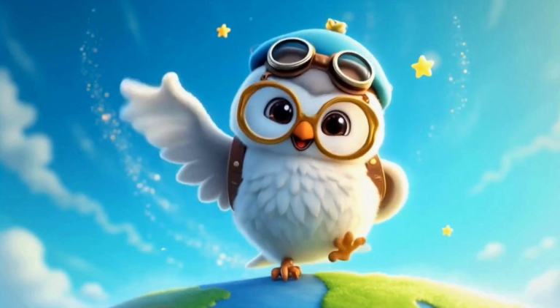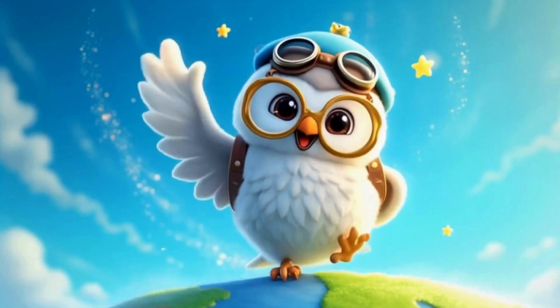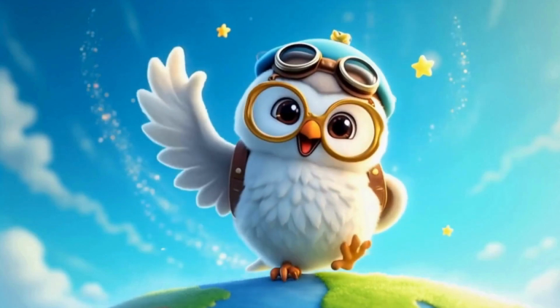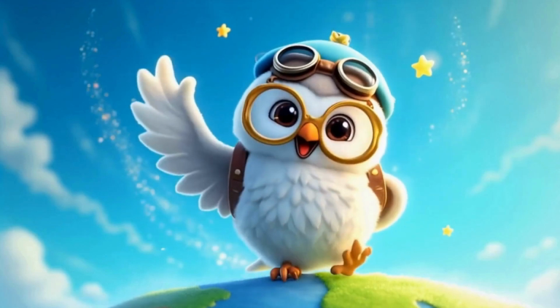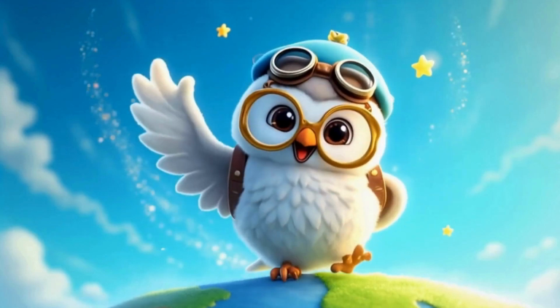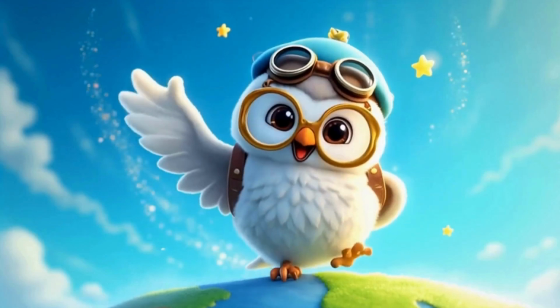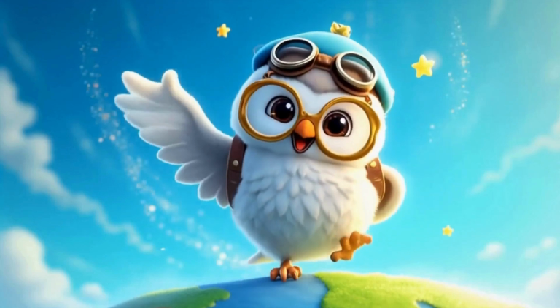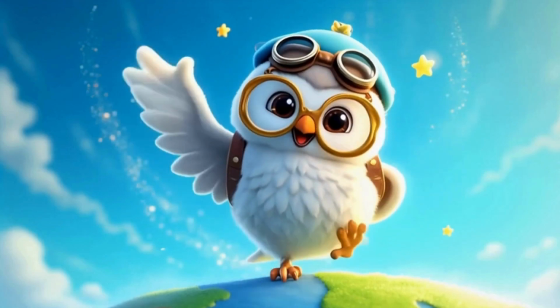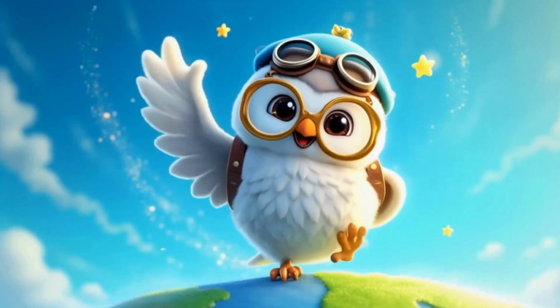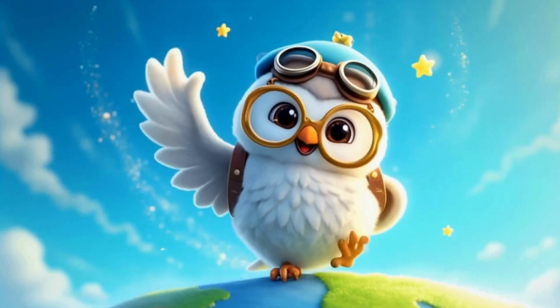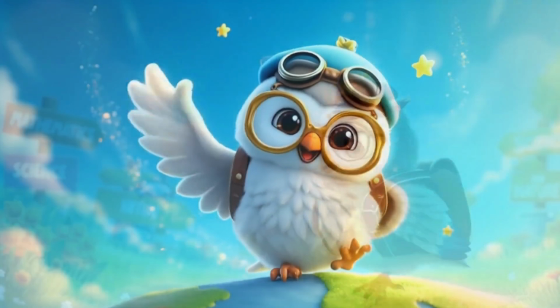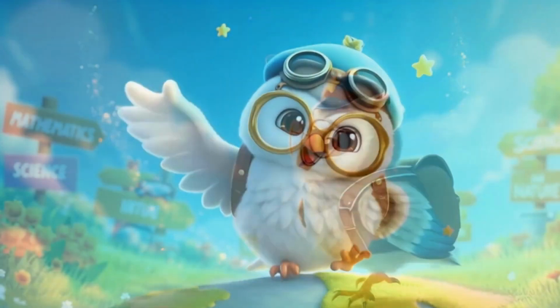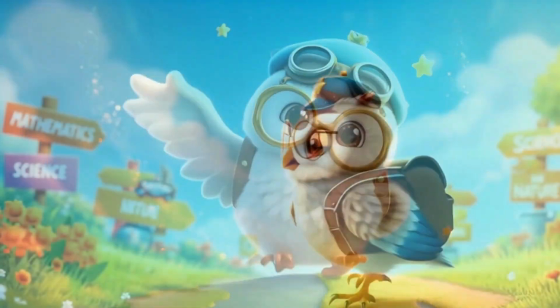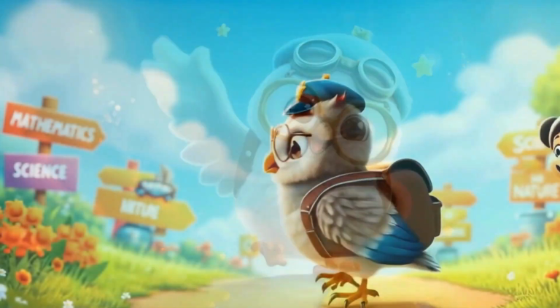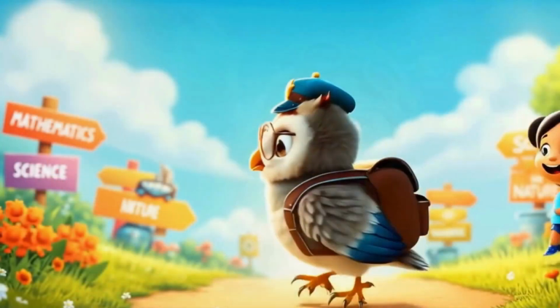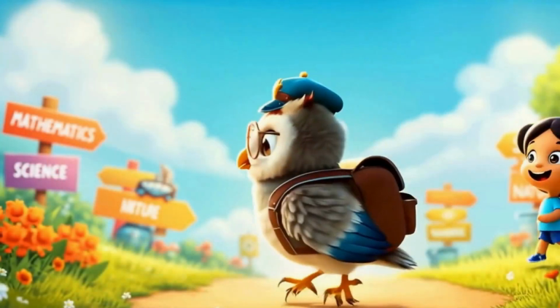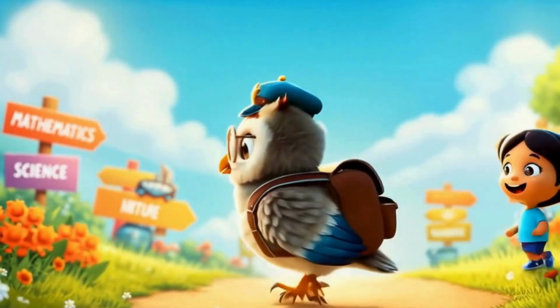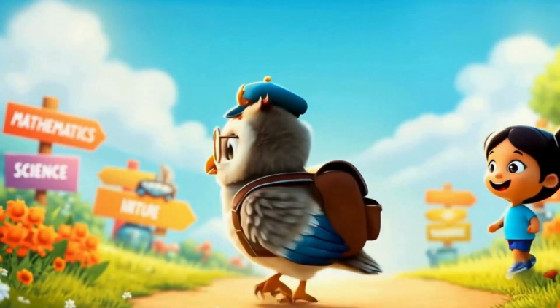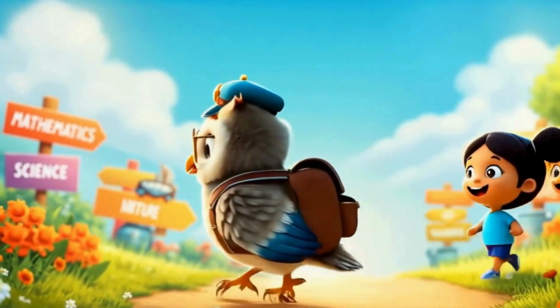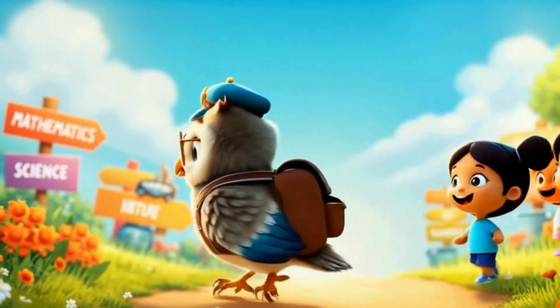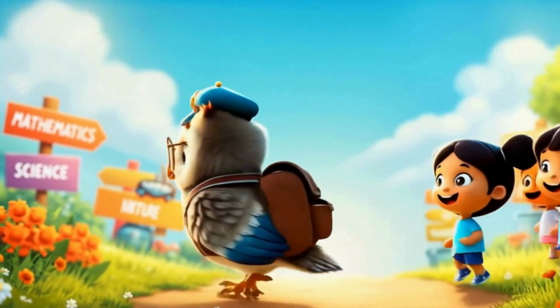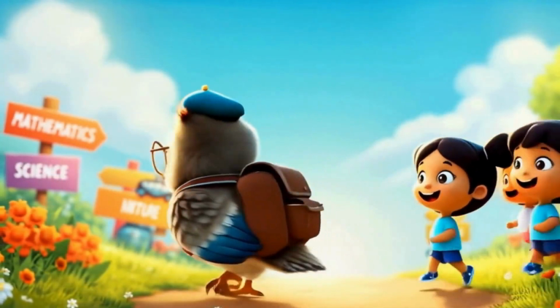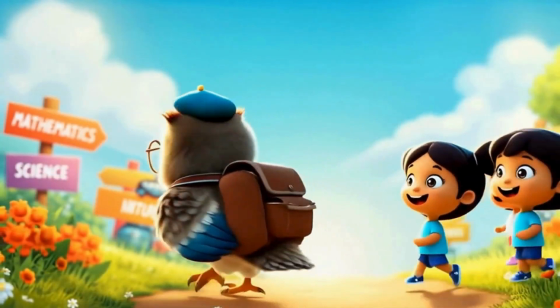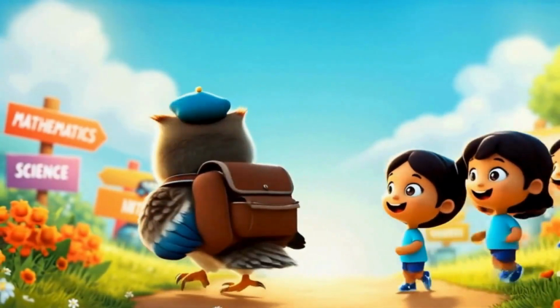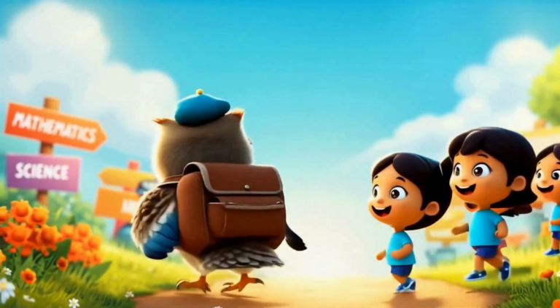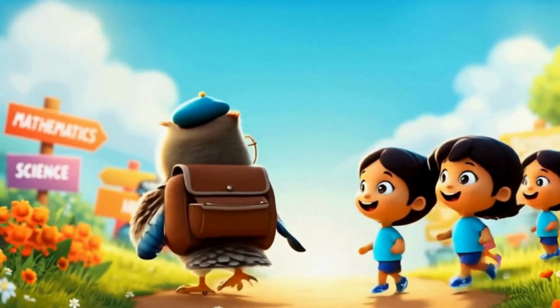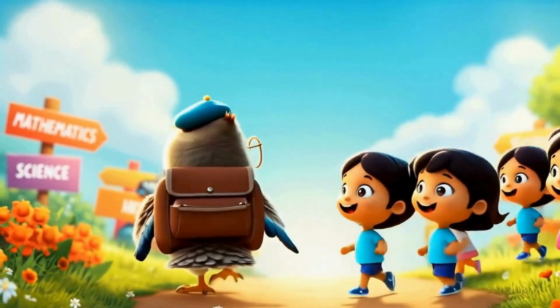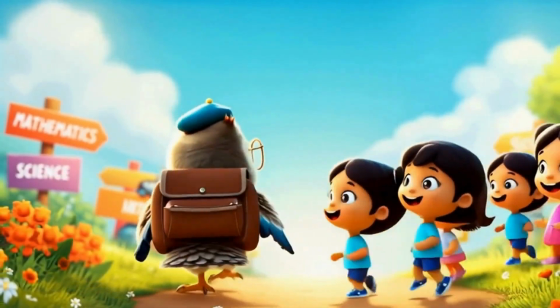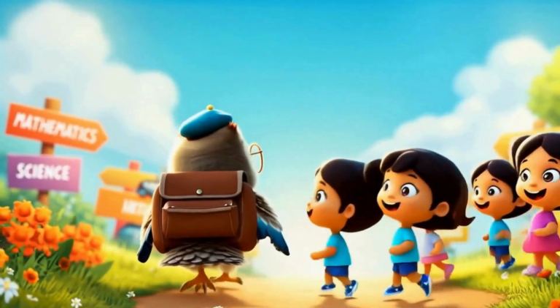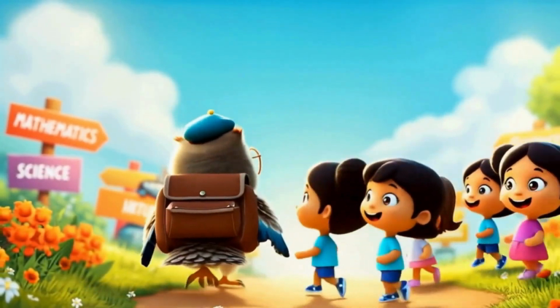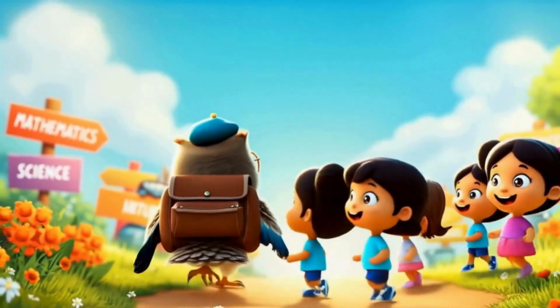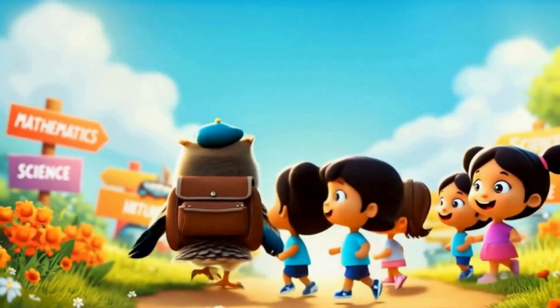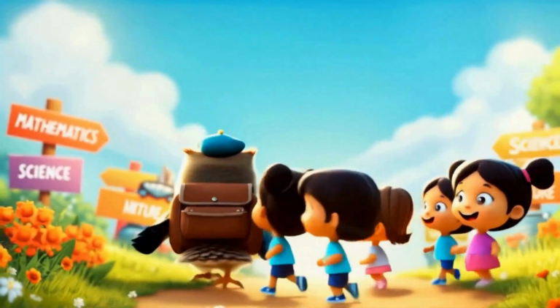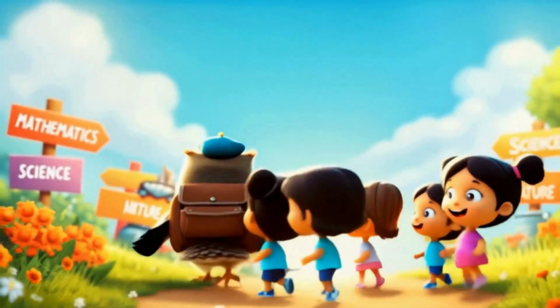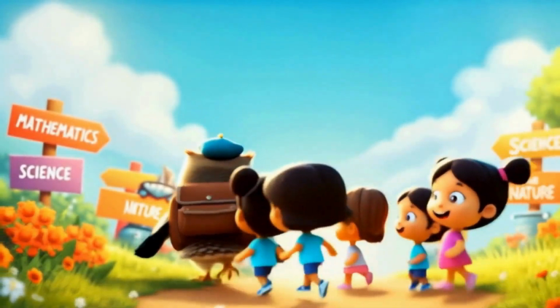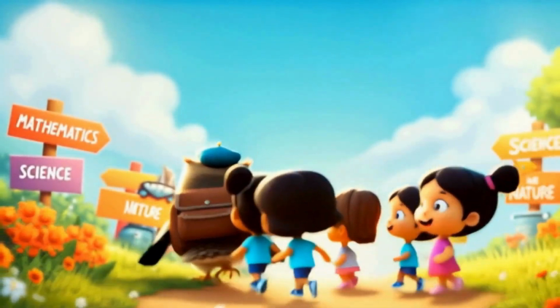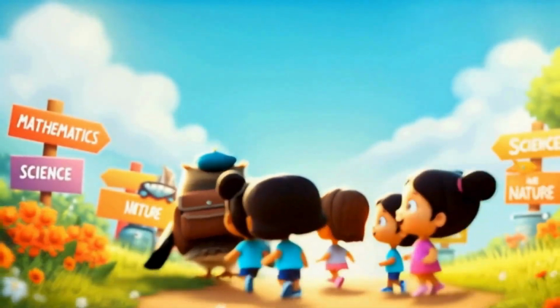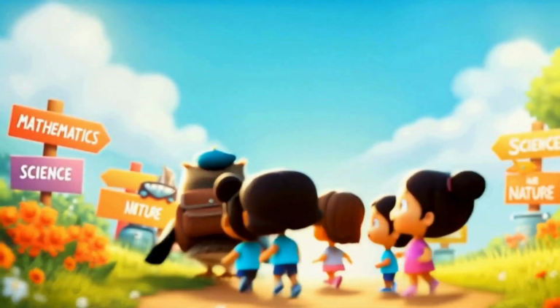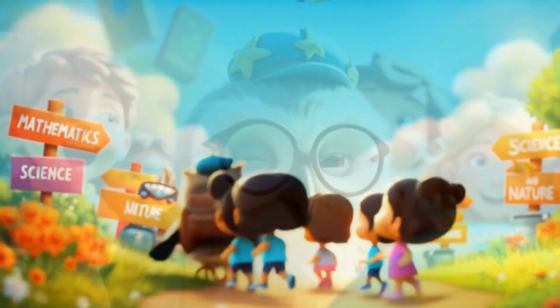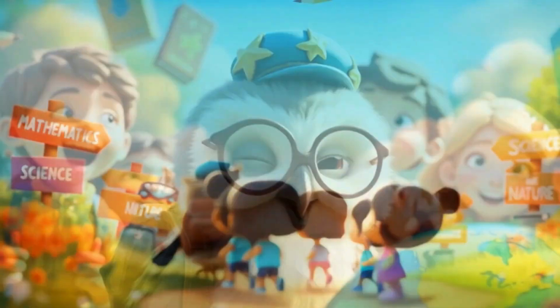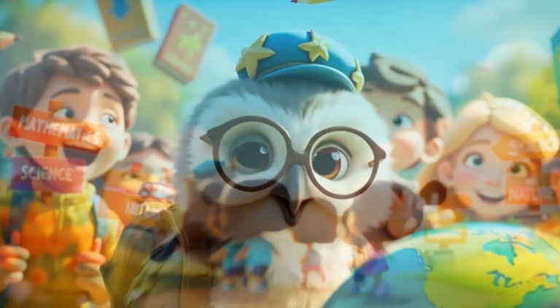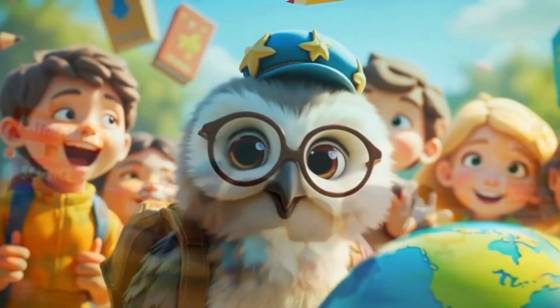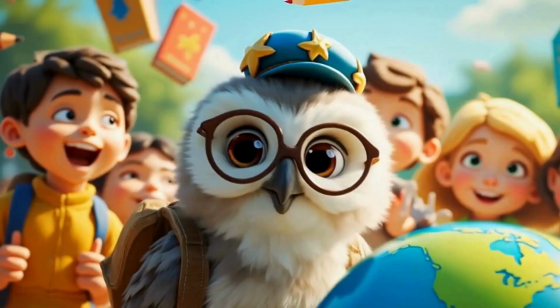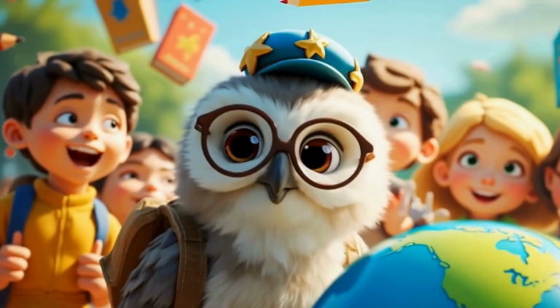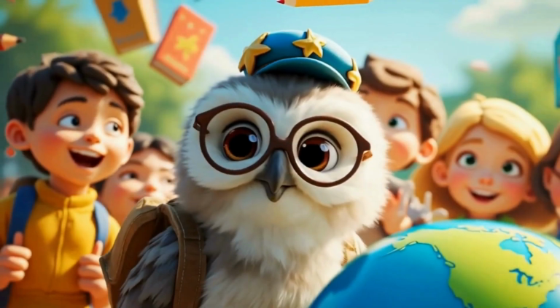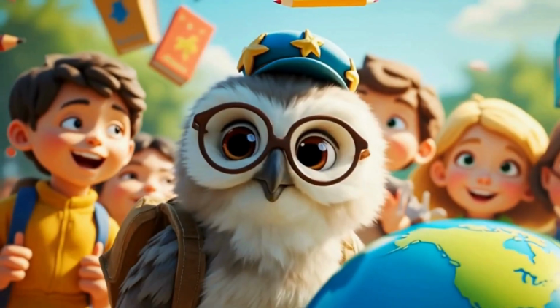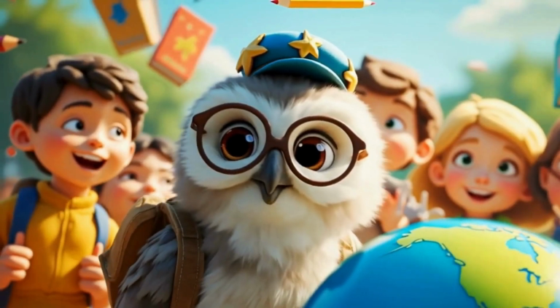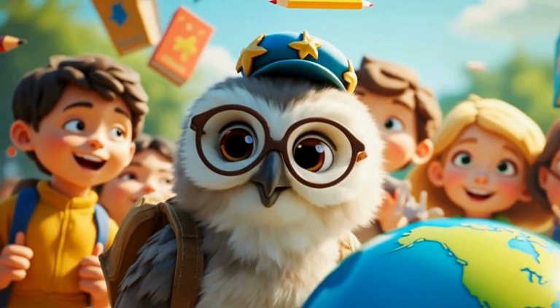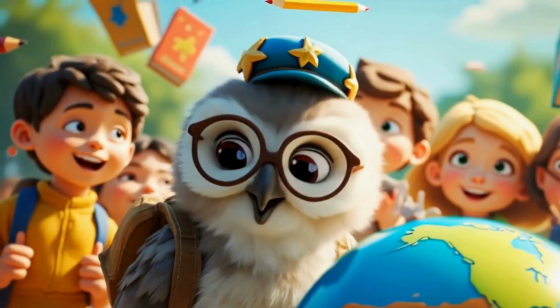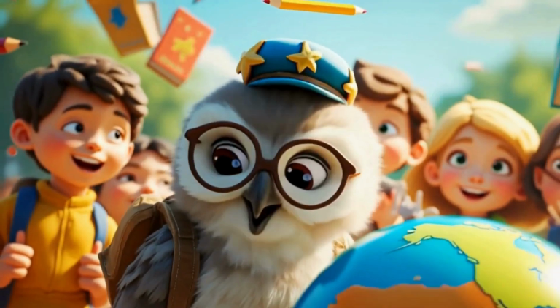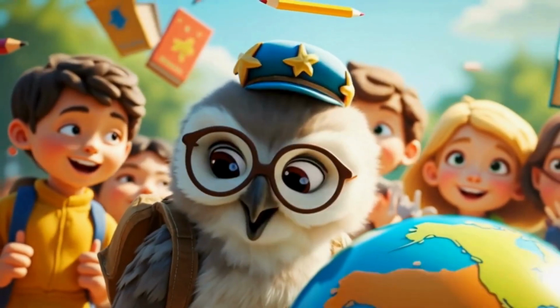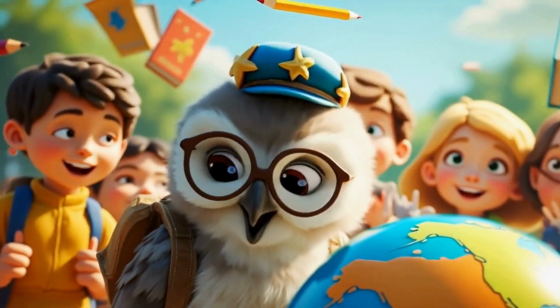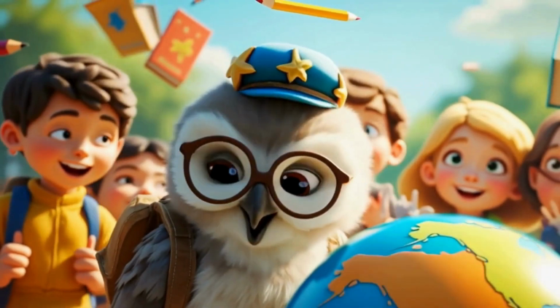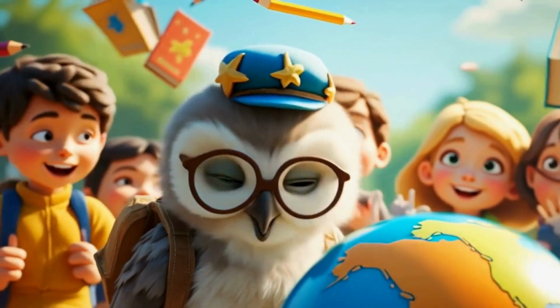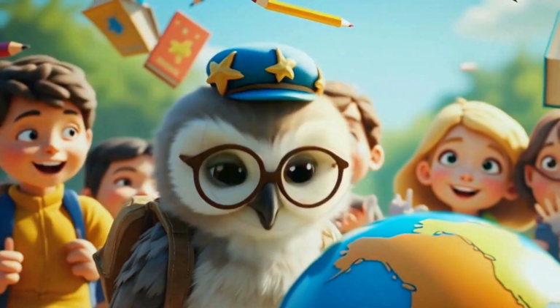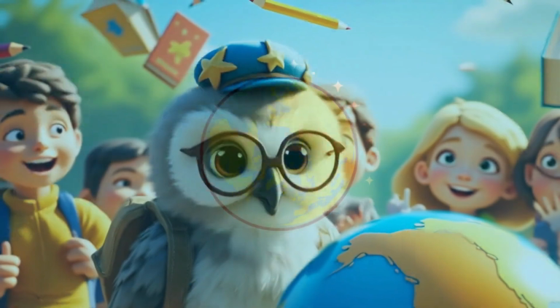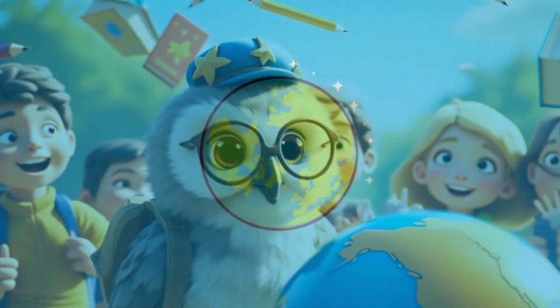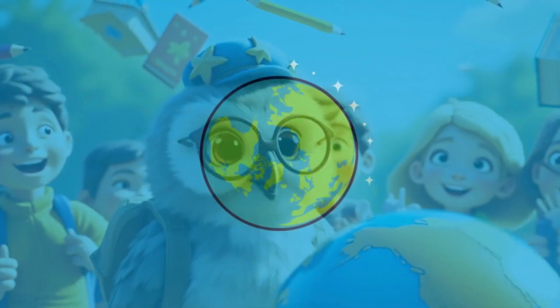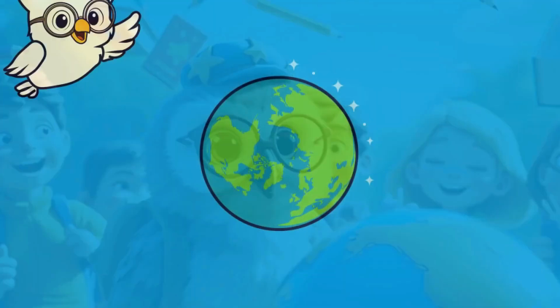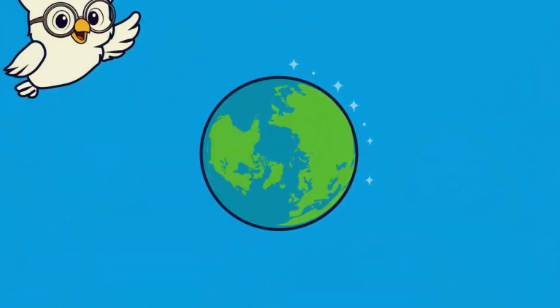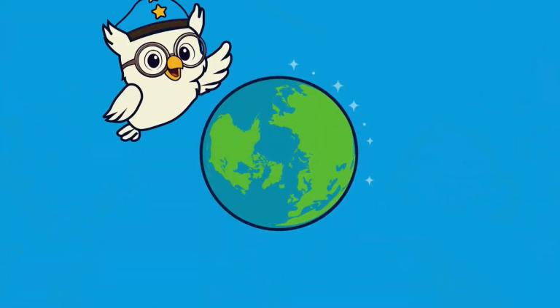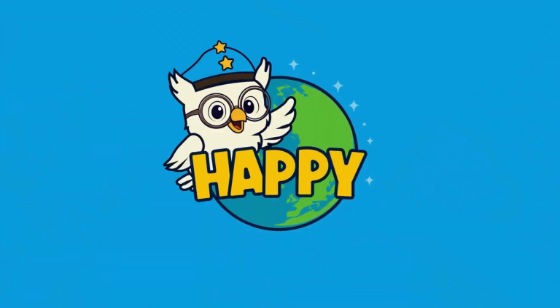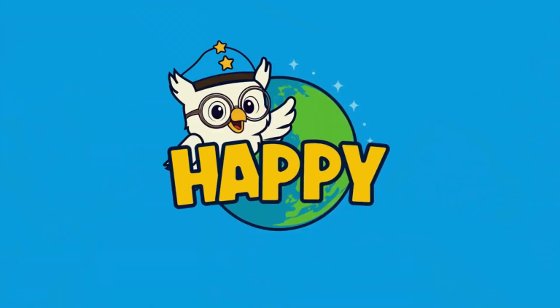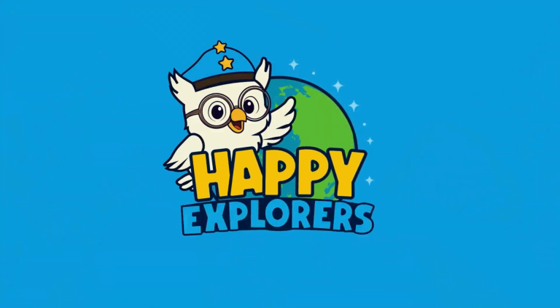Happy Explorers, come learn and play. We're fun with learning every day.